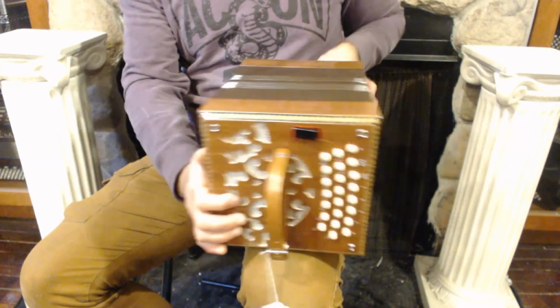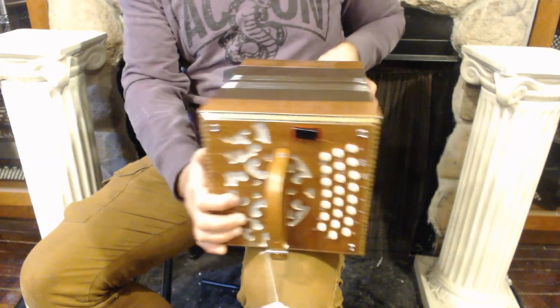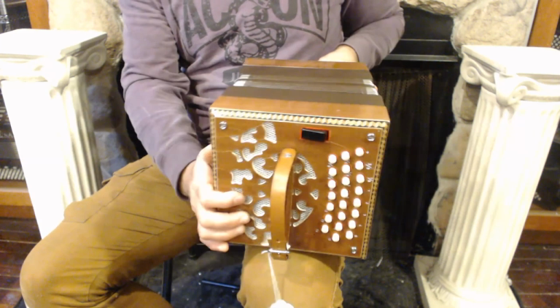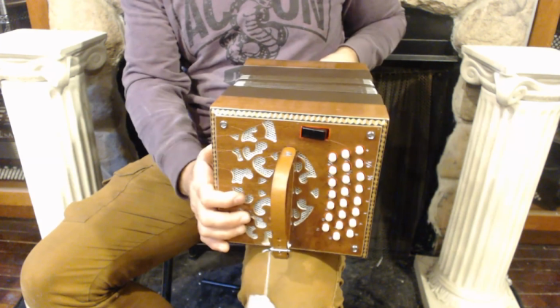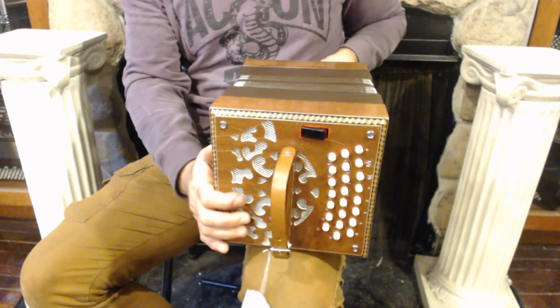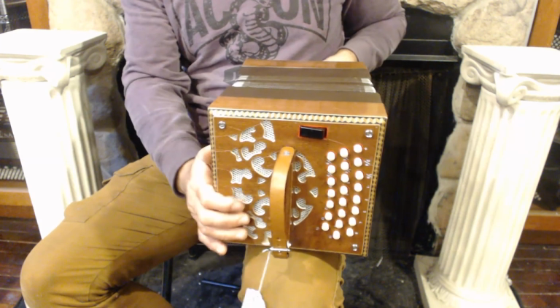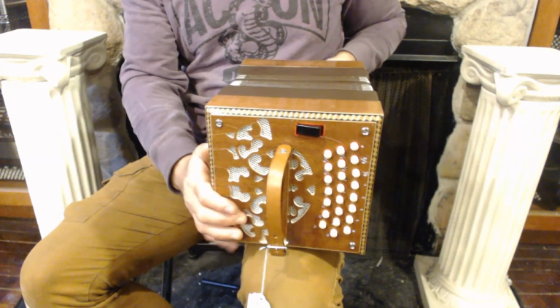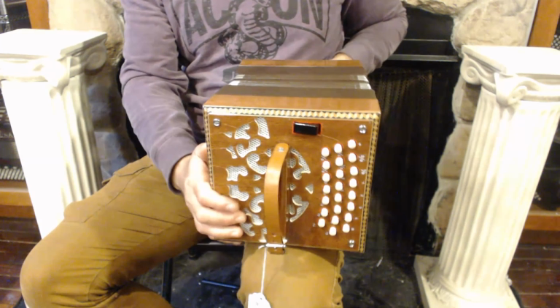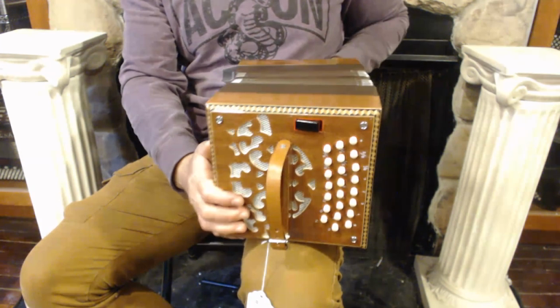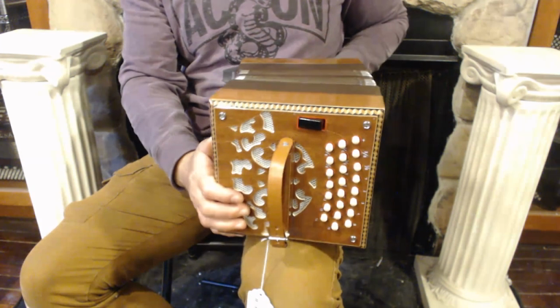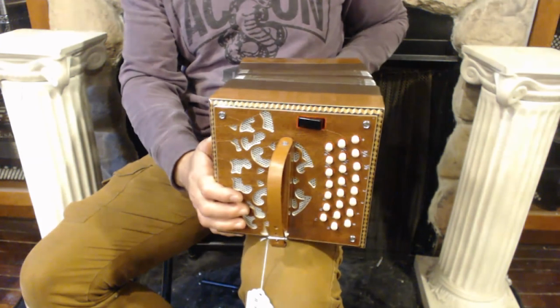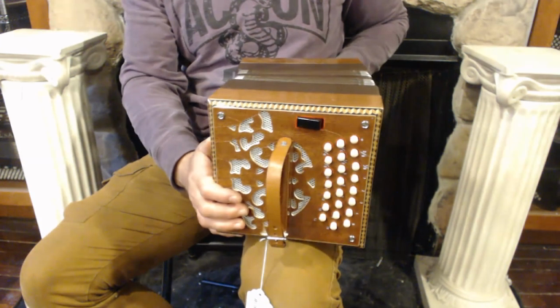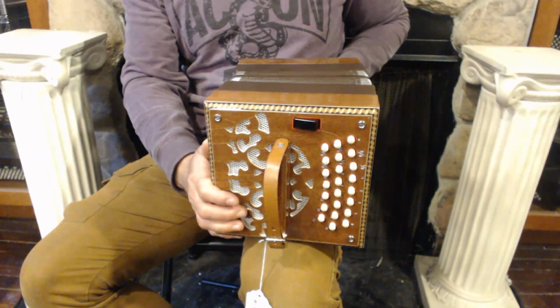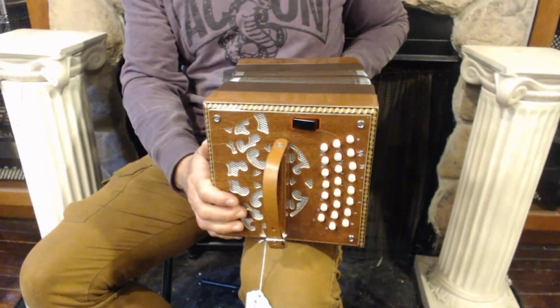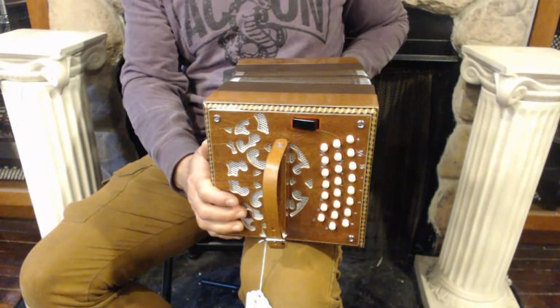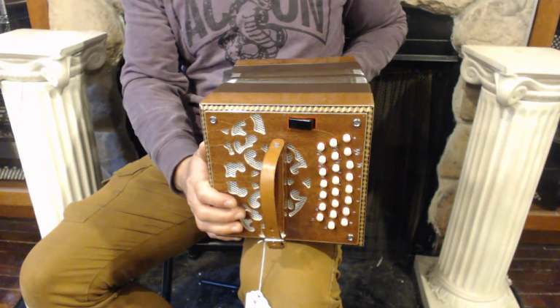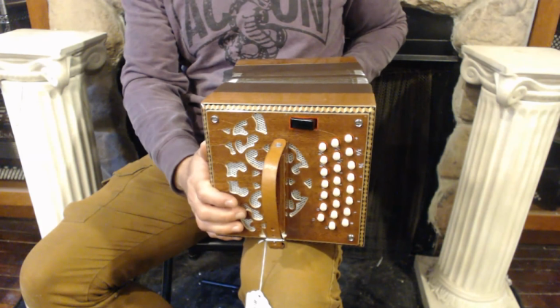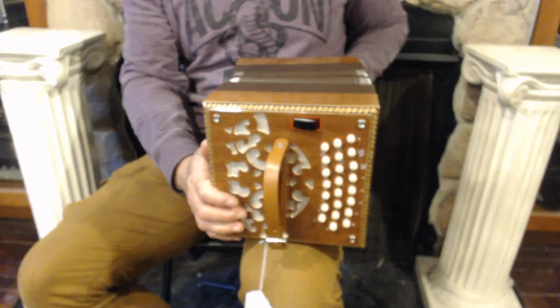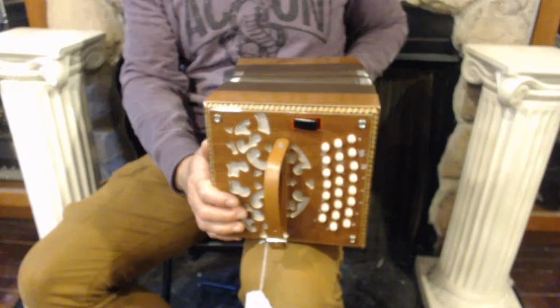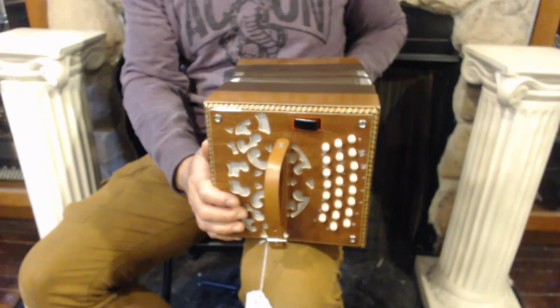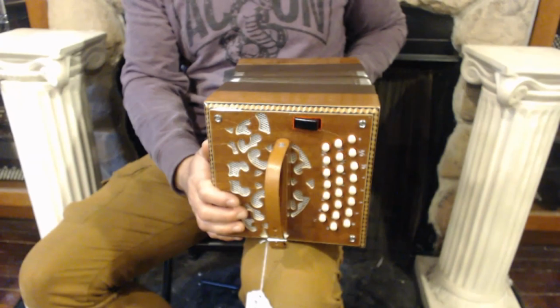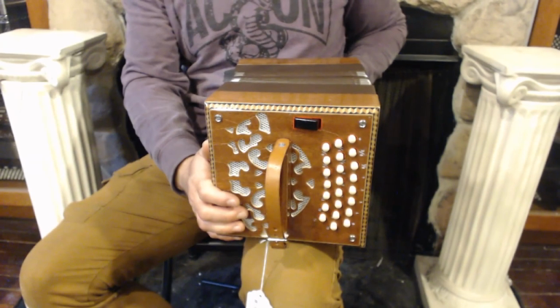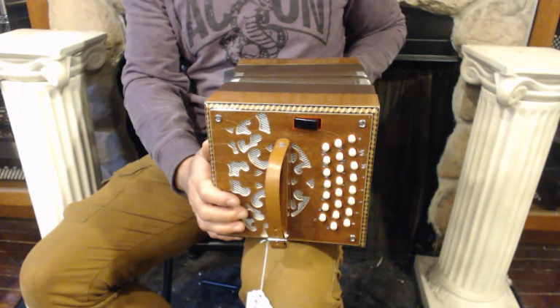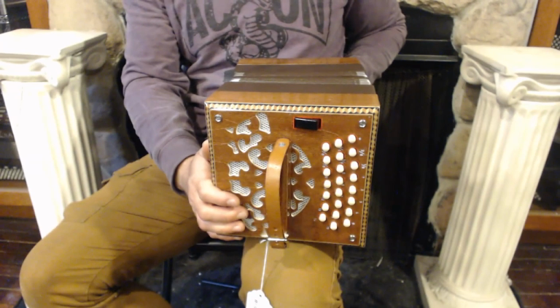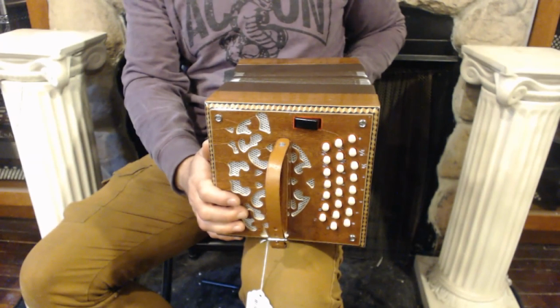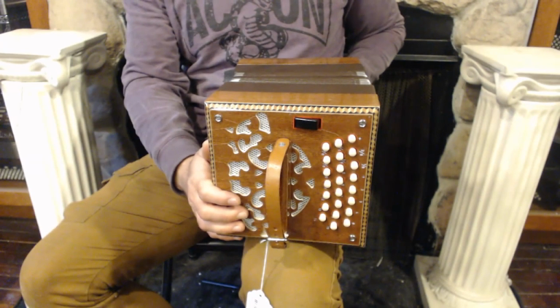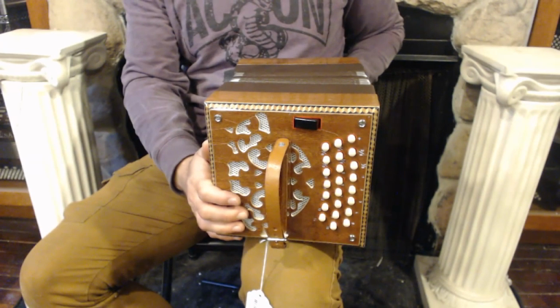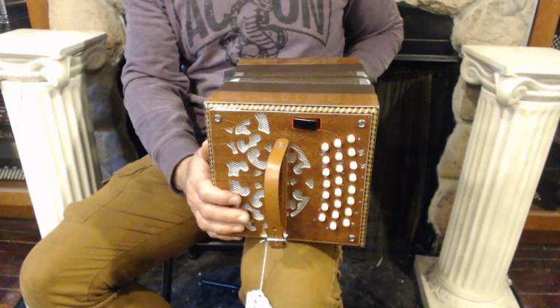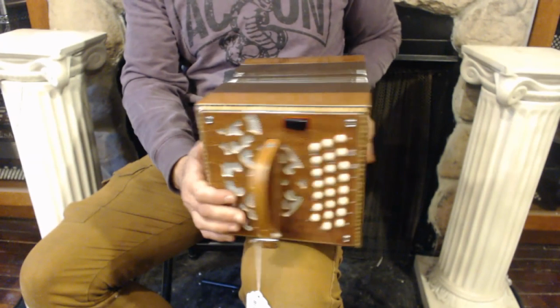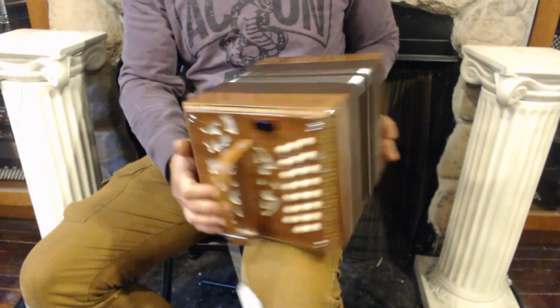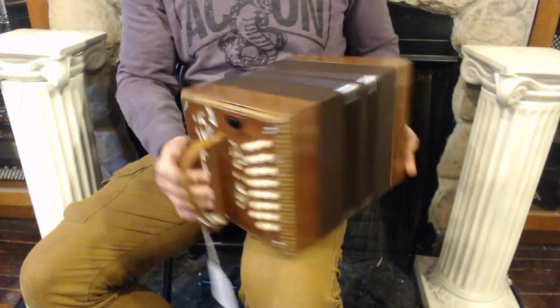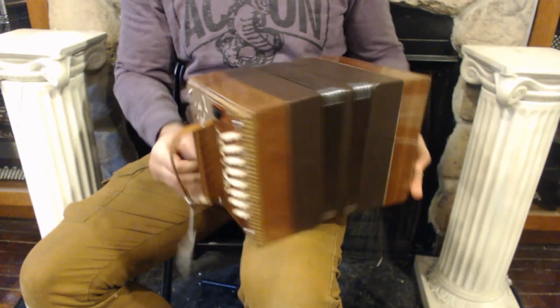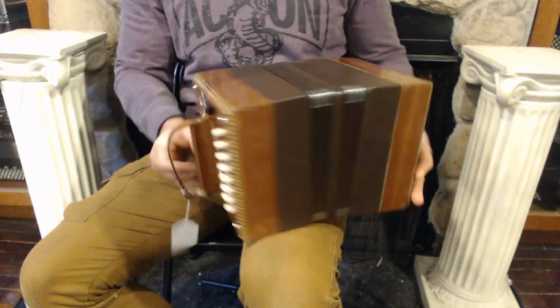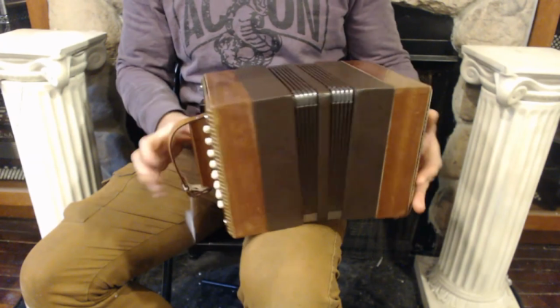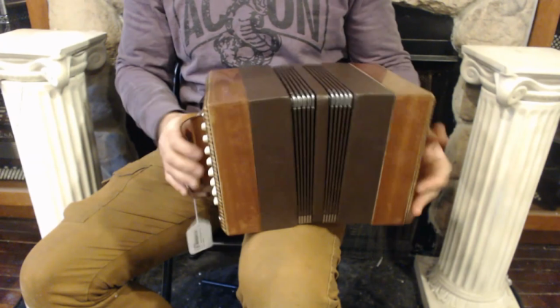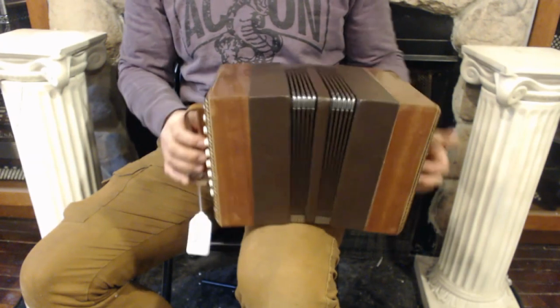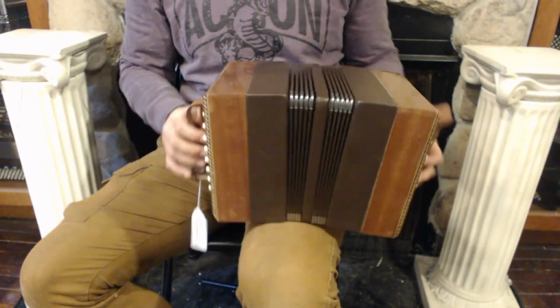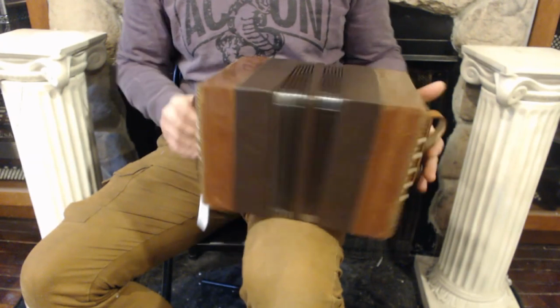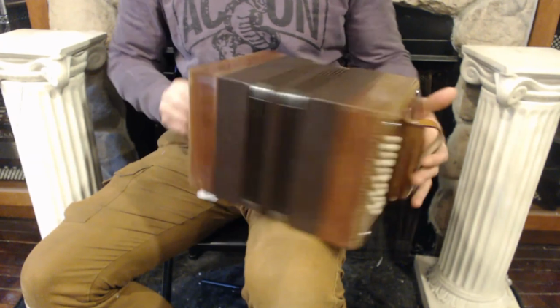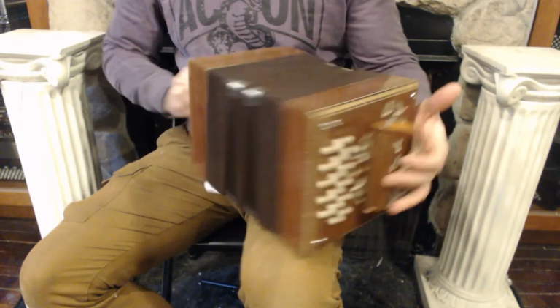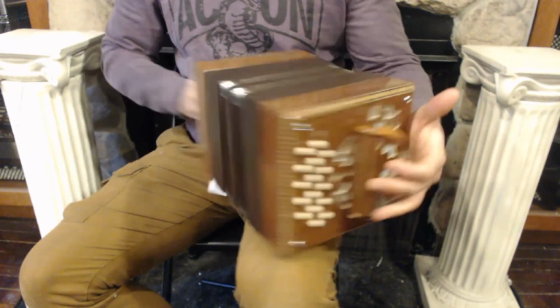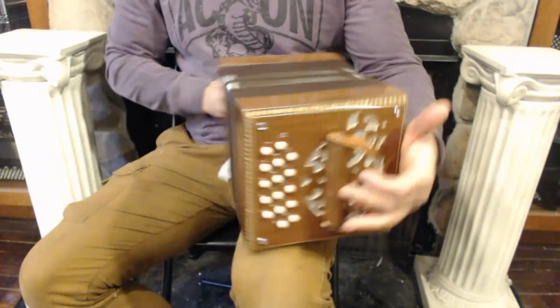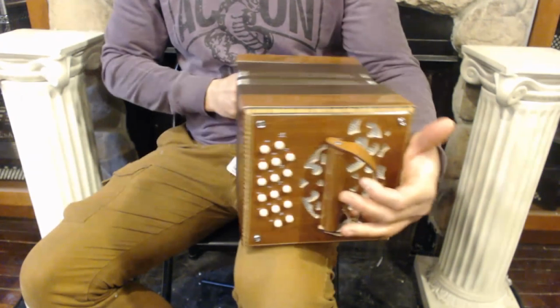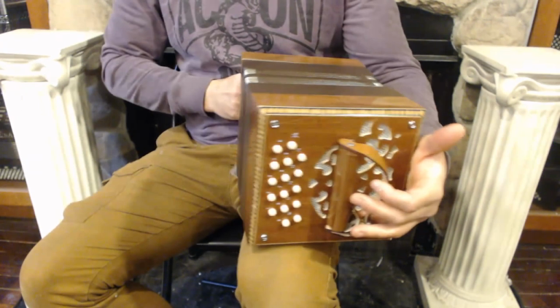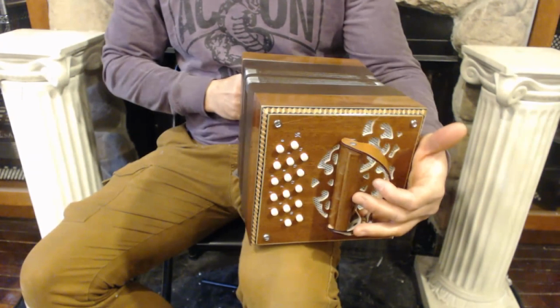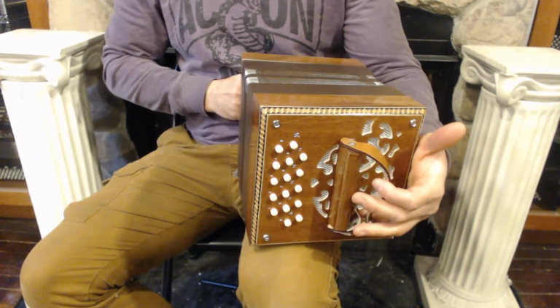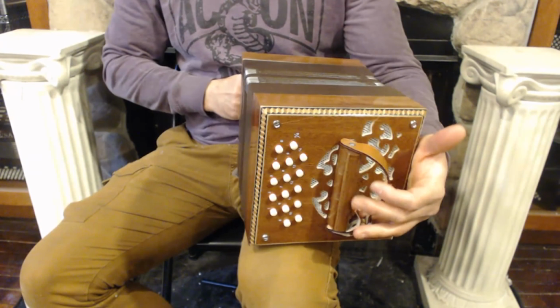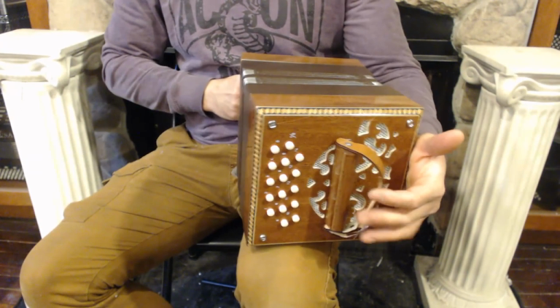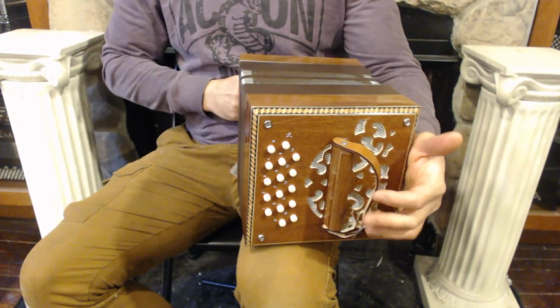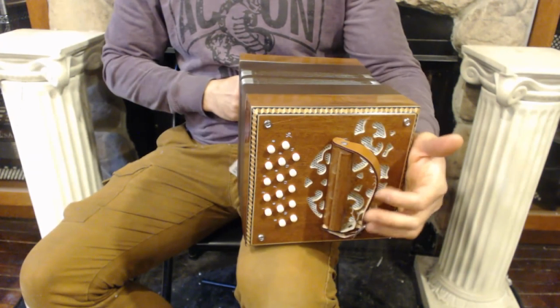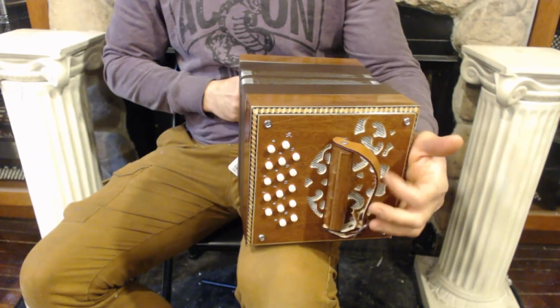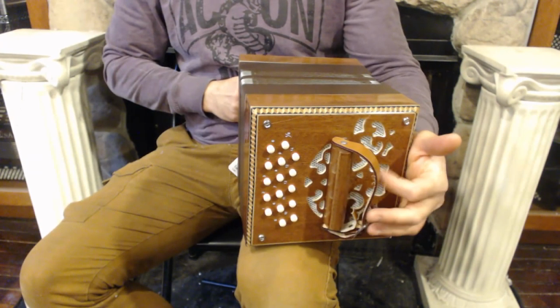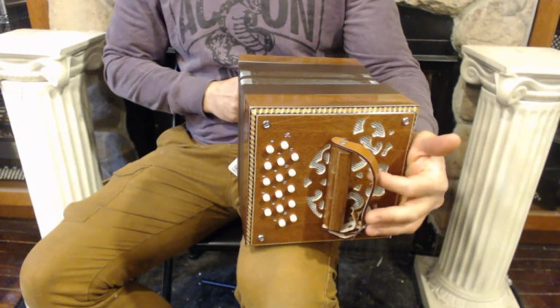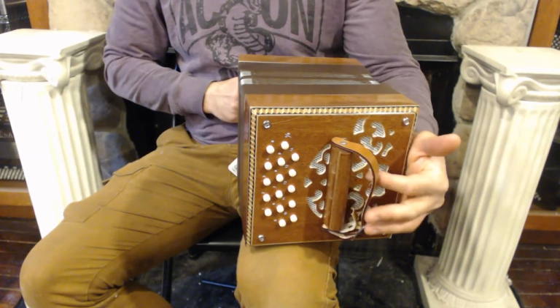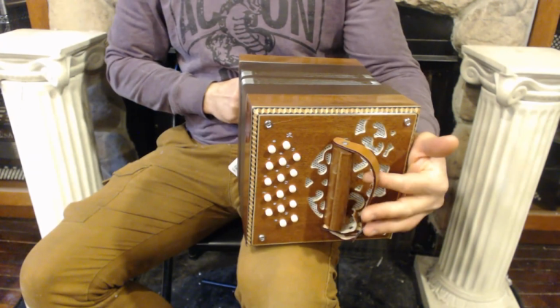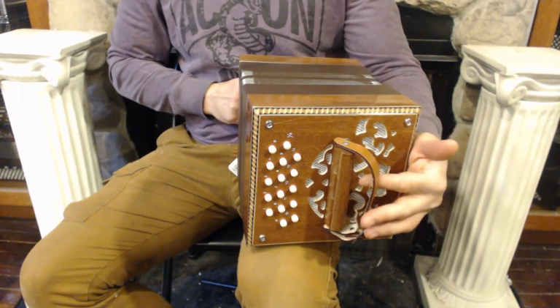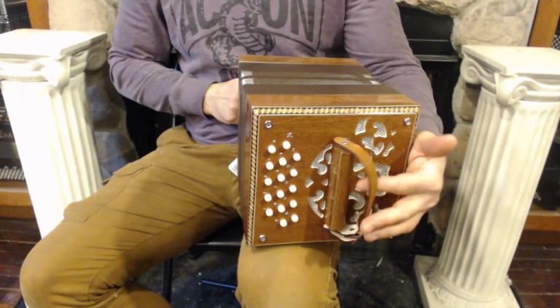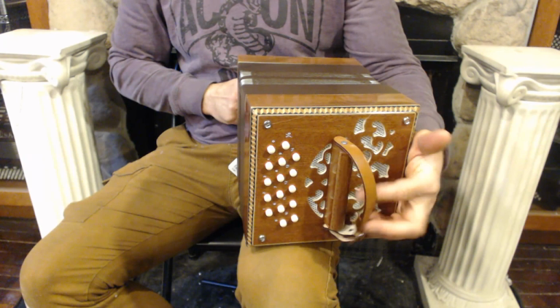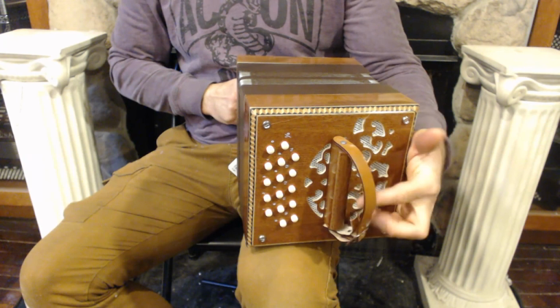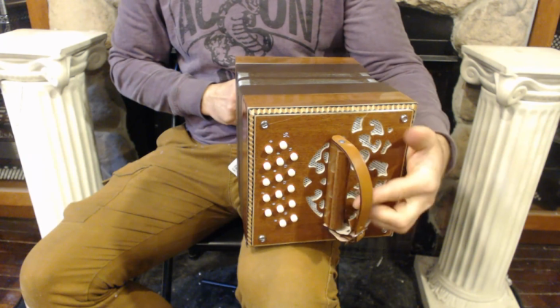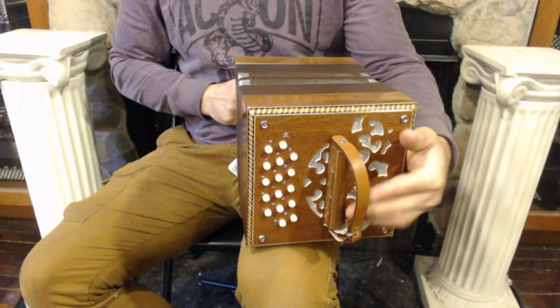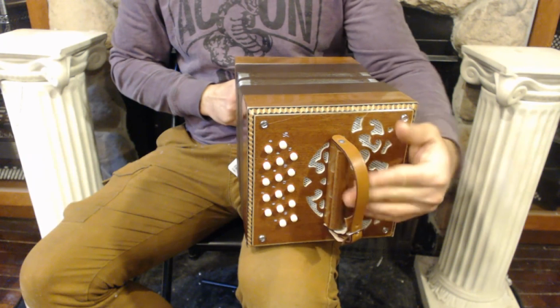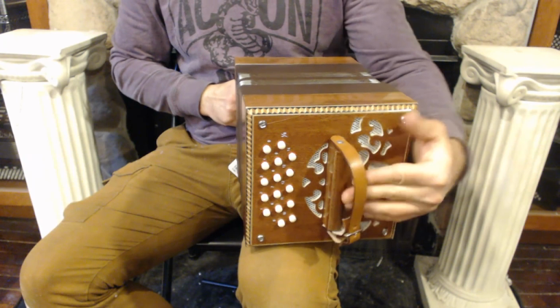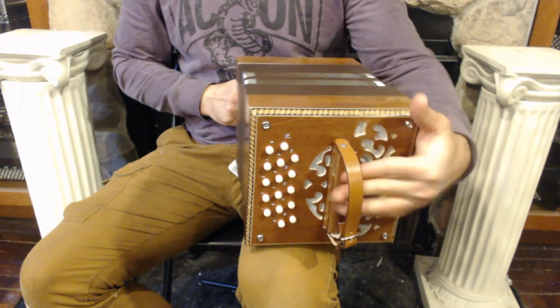On the right side we have 23 buttons plus the air button. On the left side we have 16 buttons.